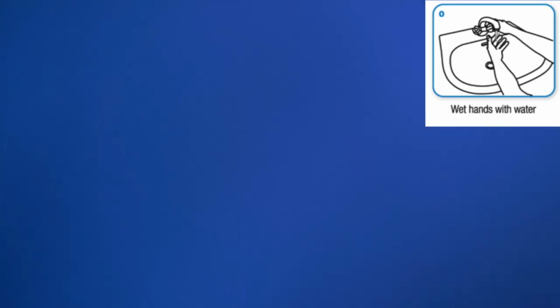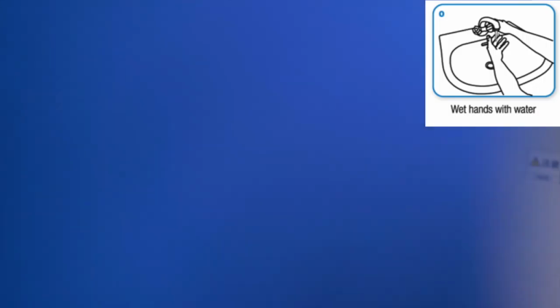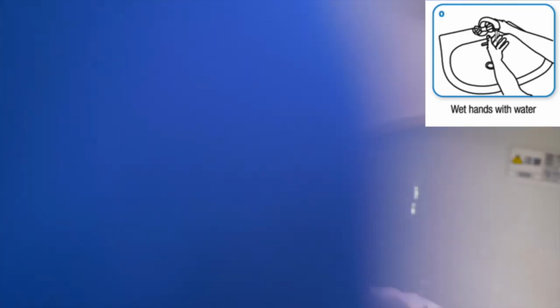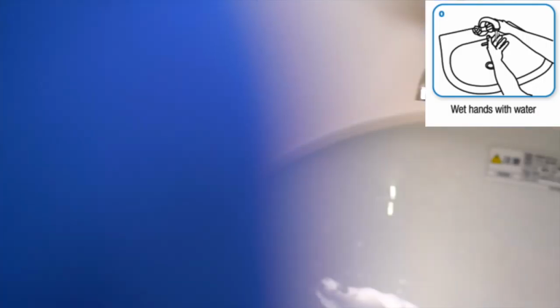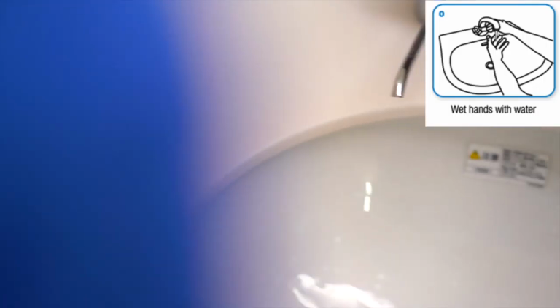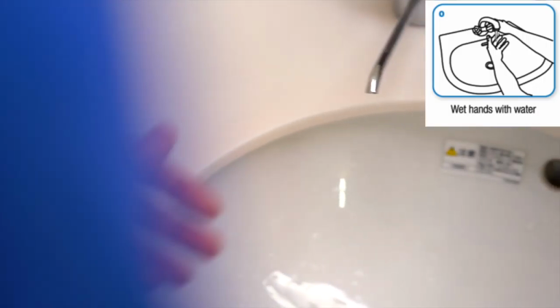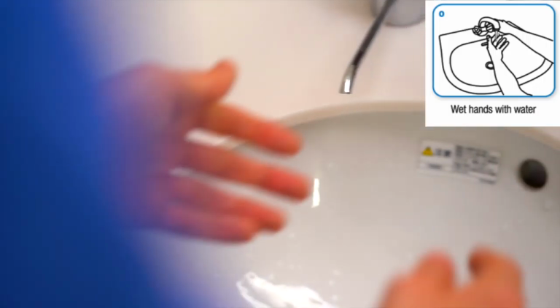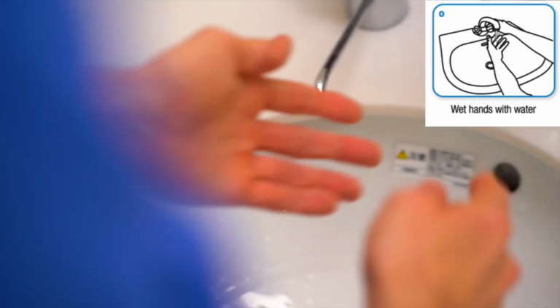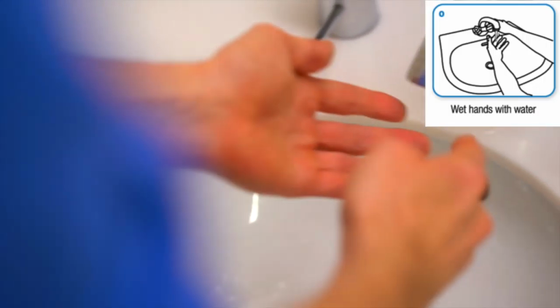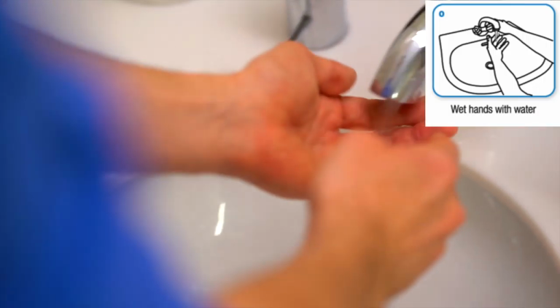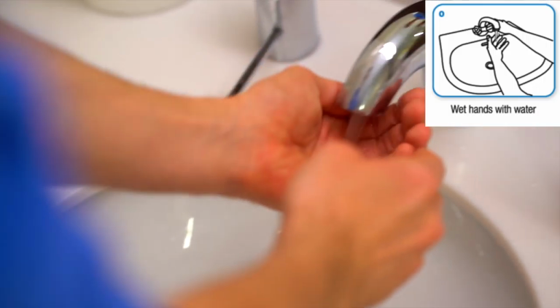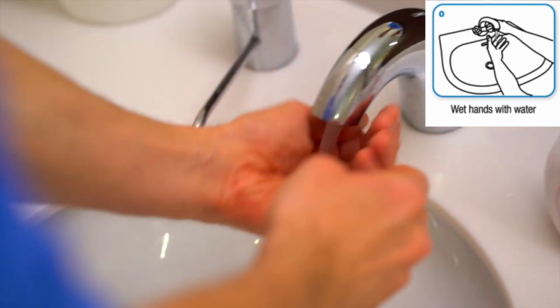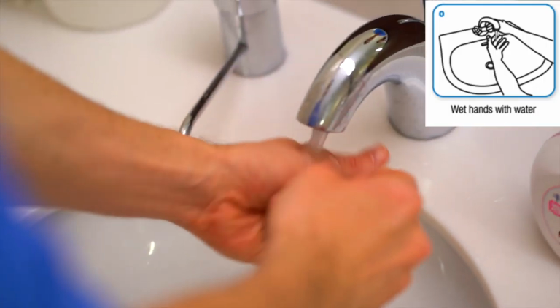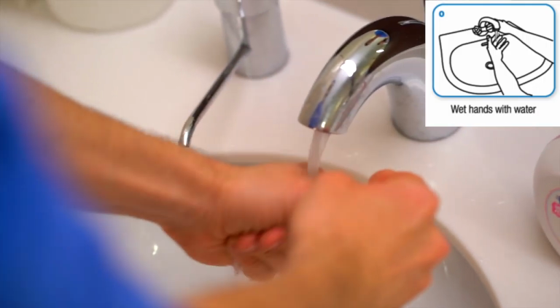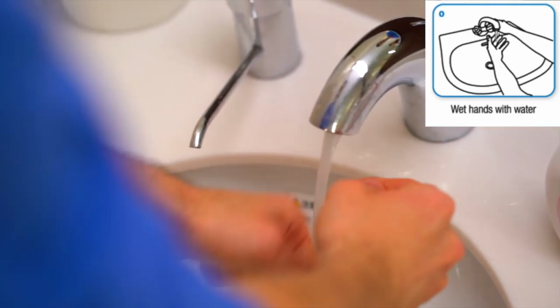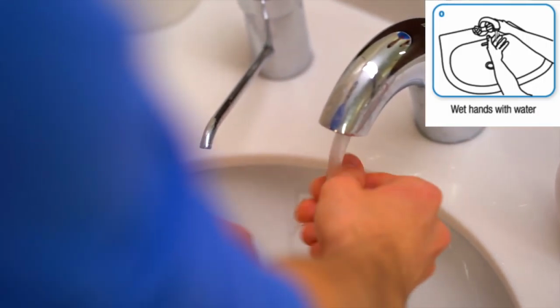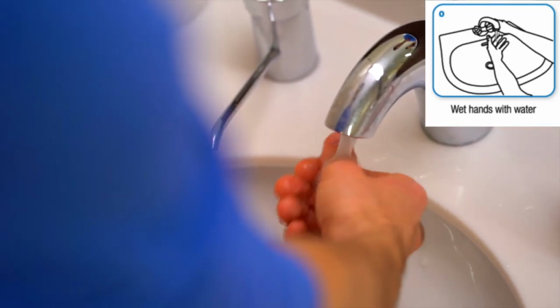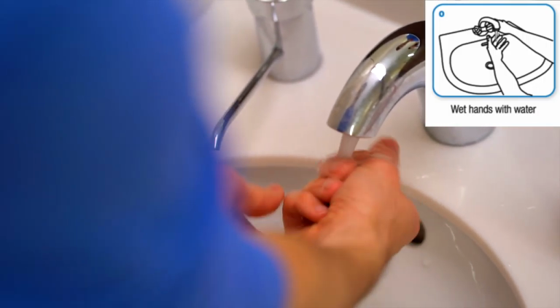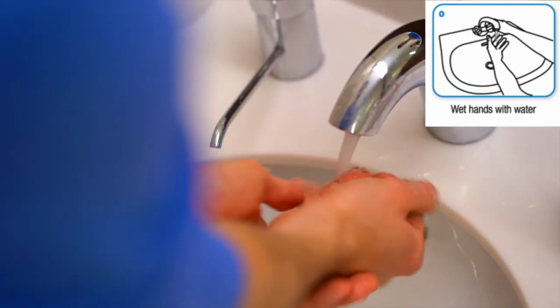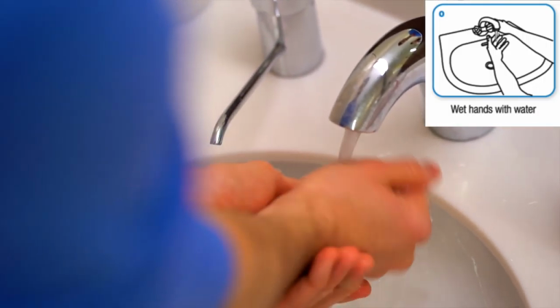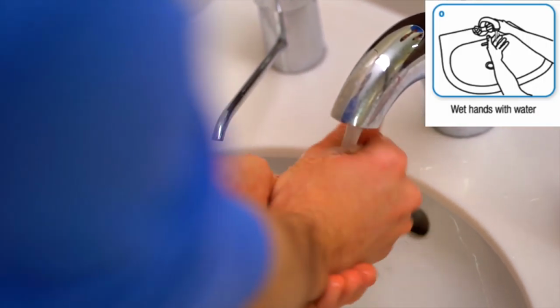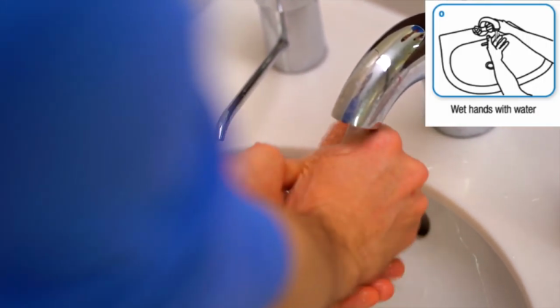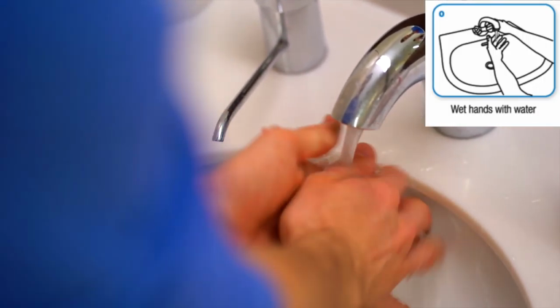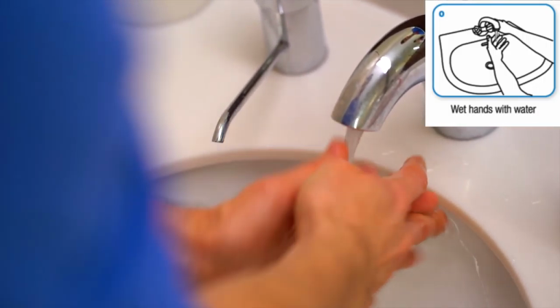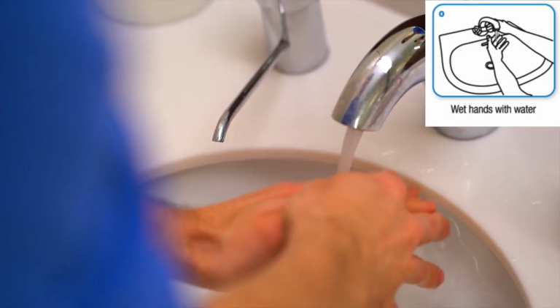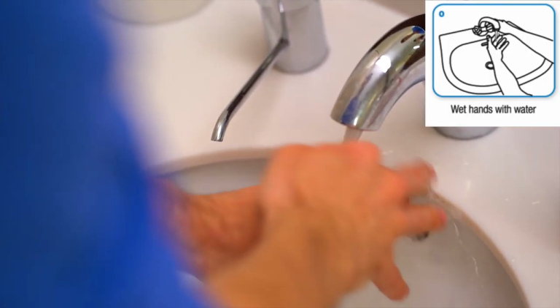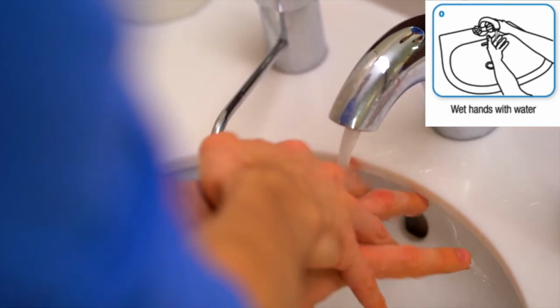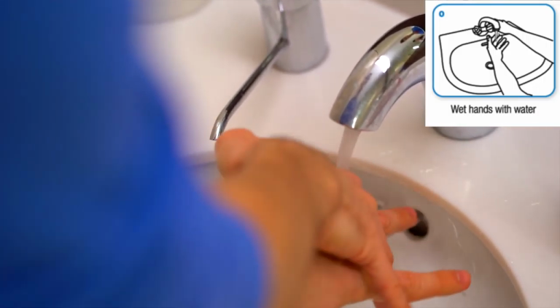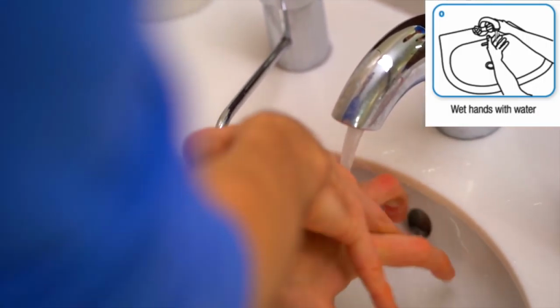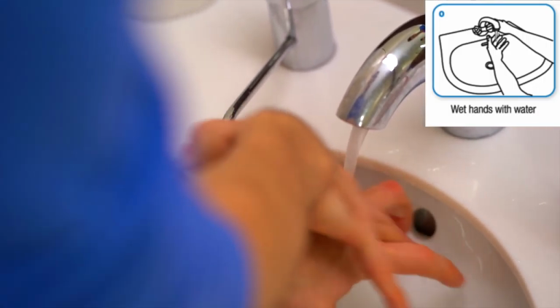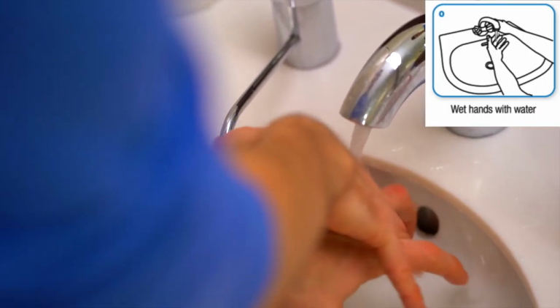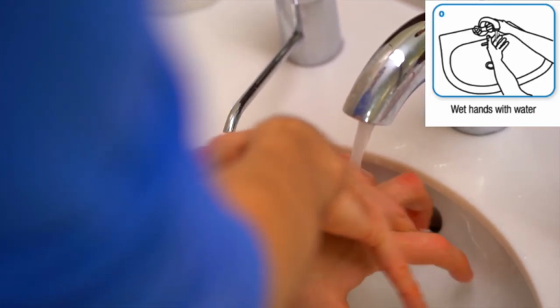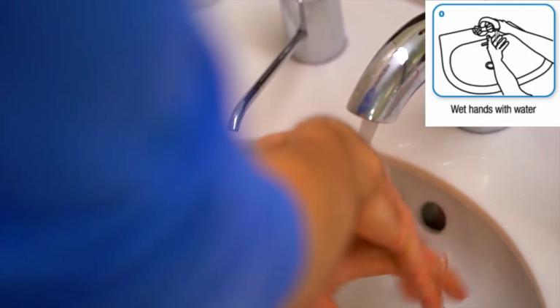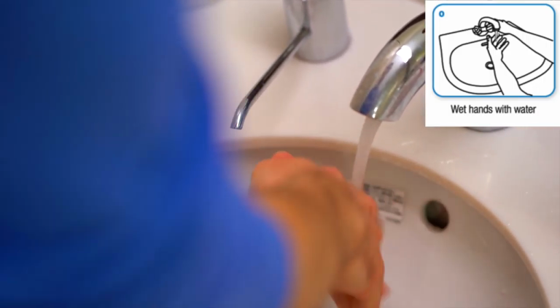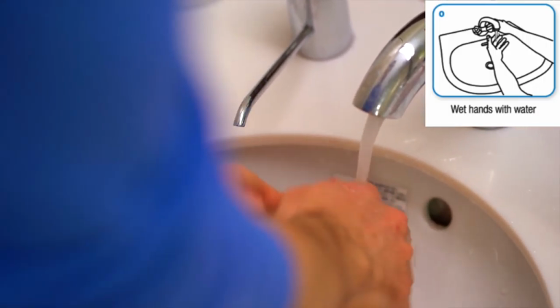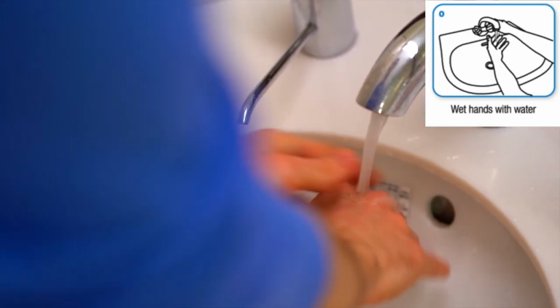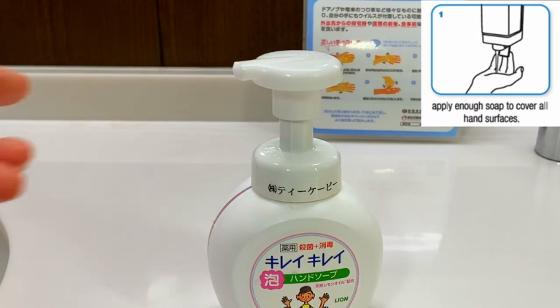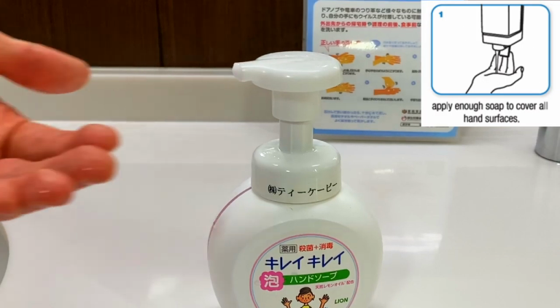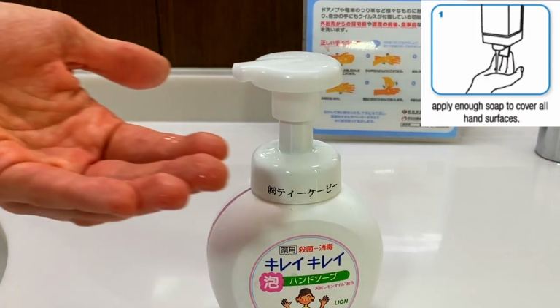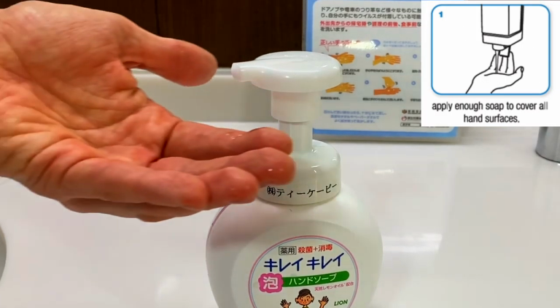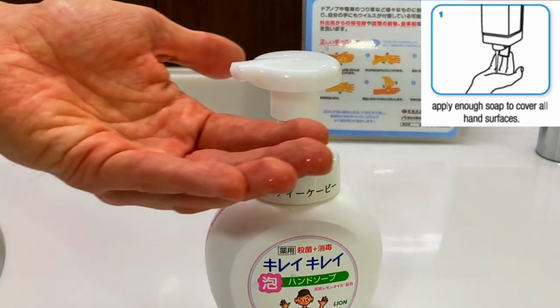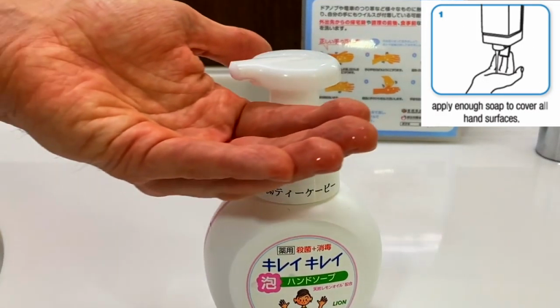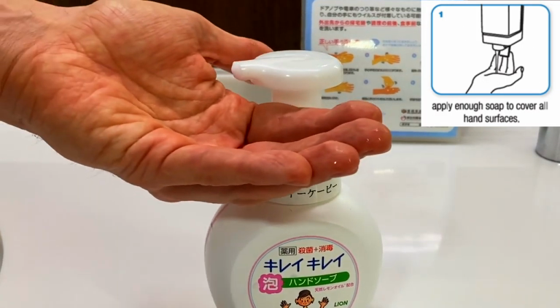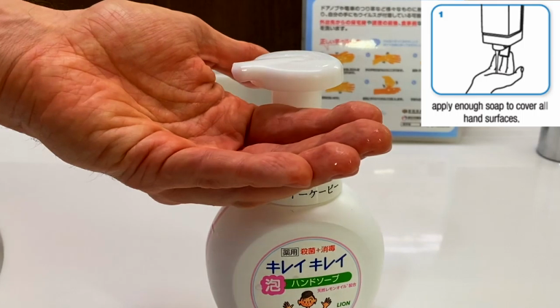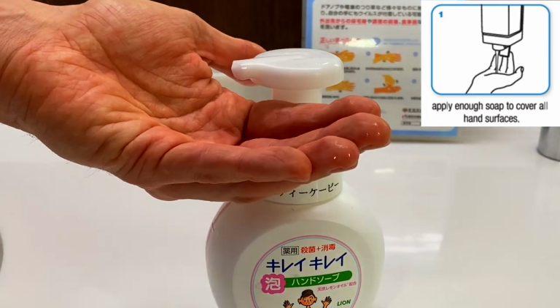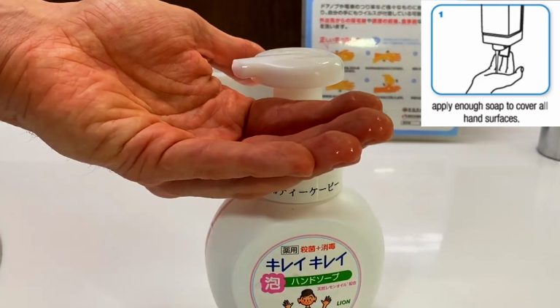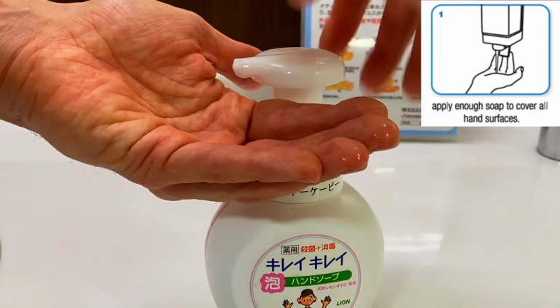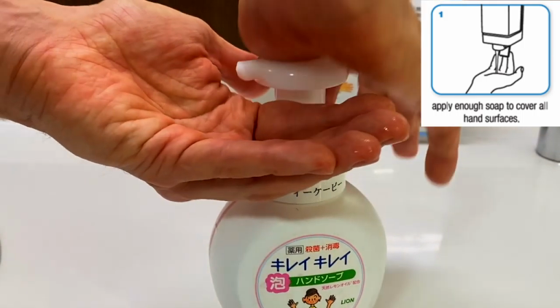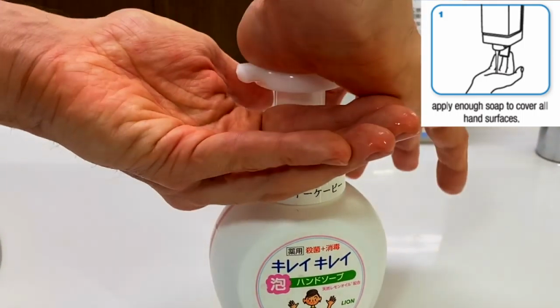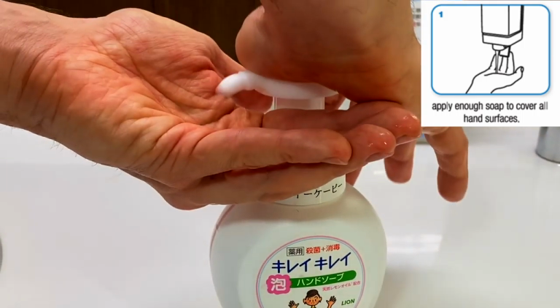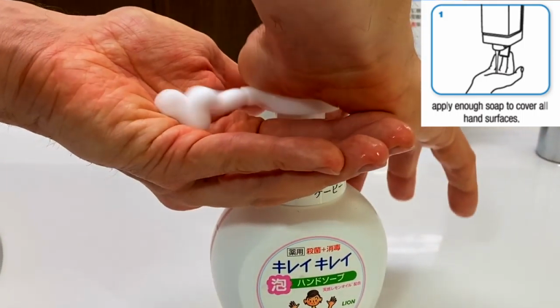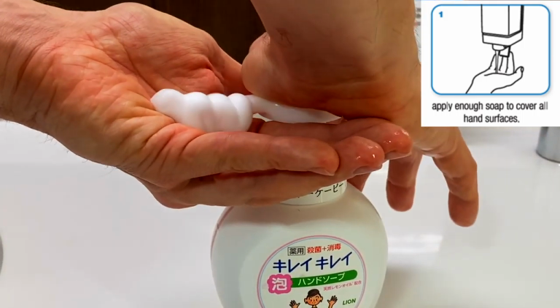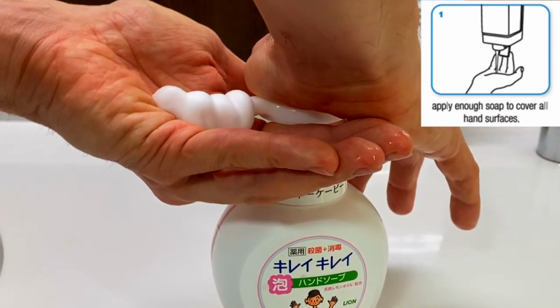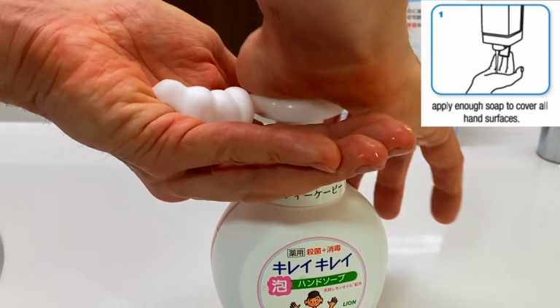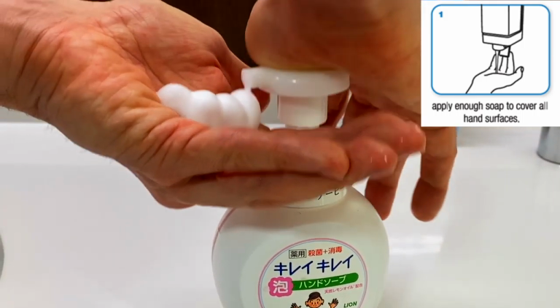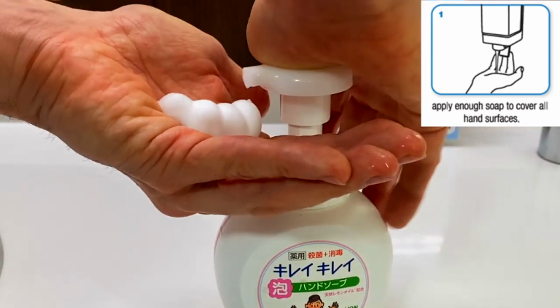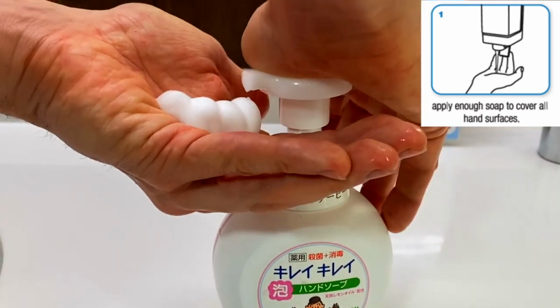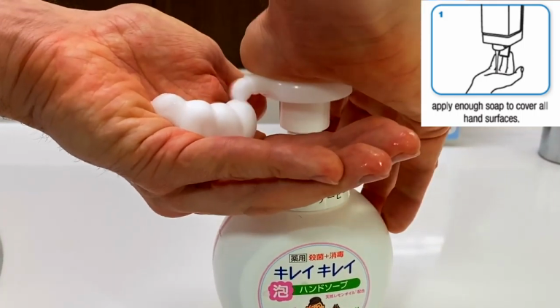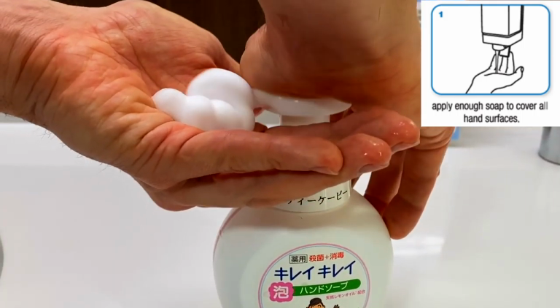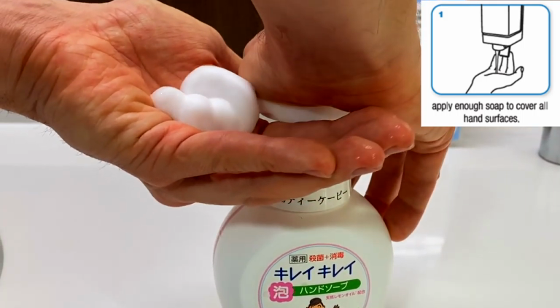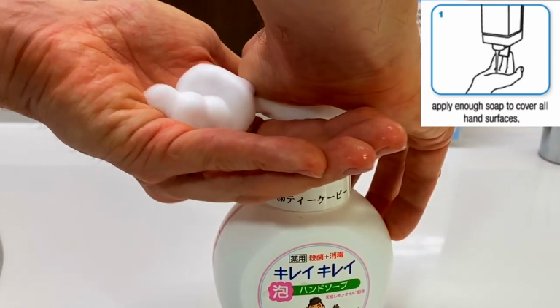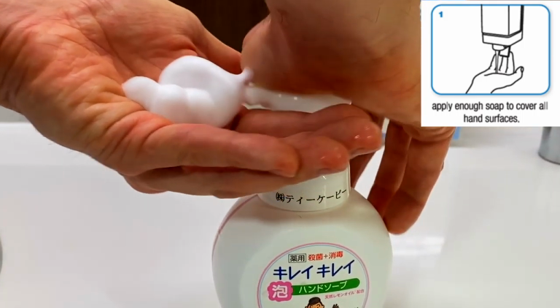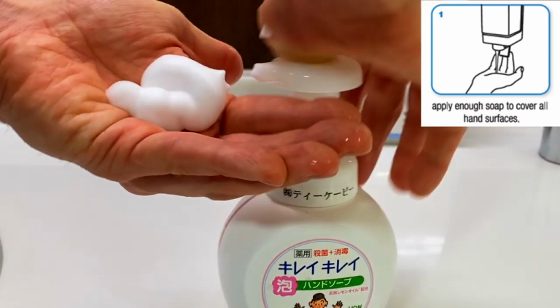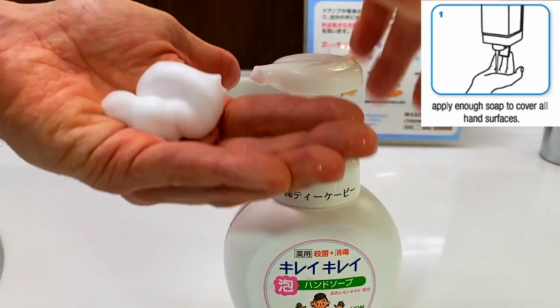Wet hands with water. Apply enough soap to cover all surfaces.